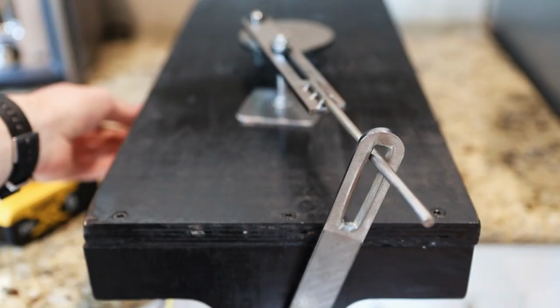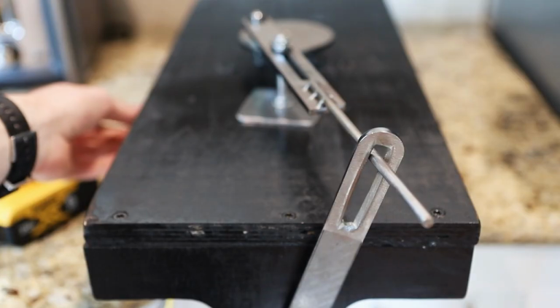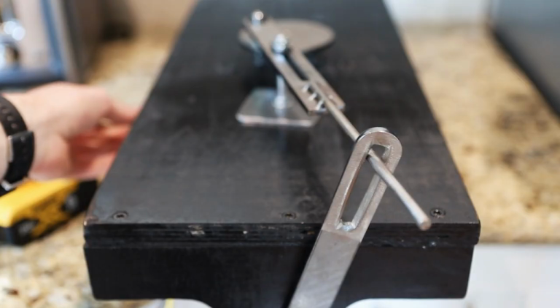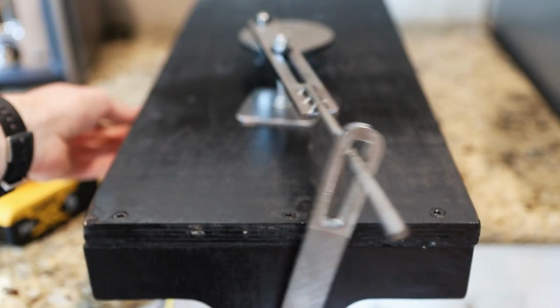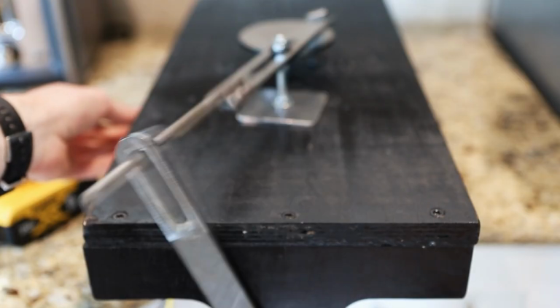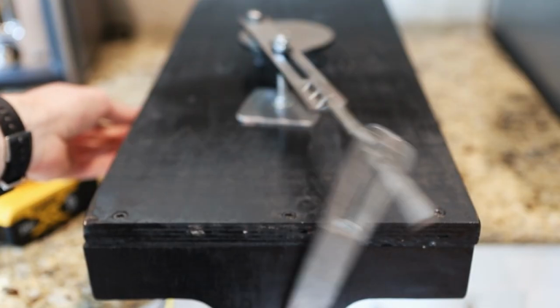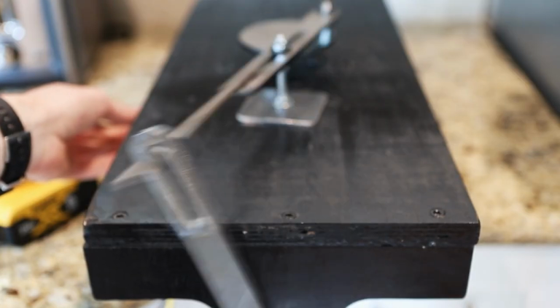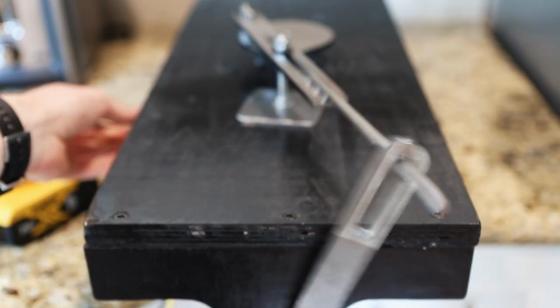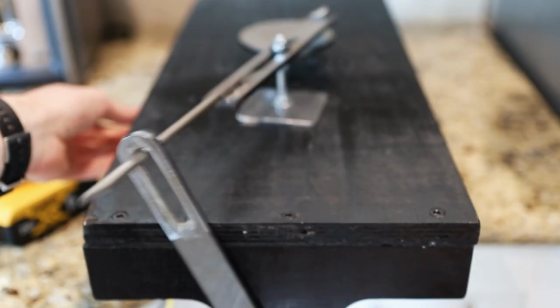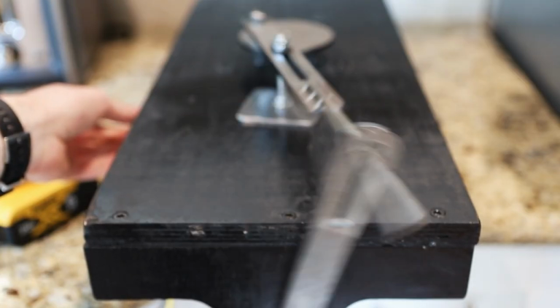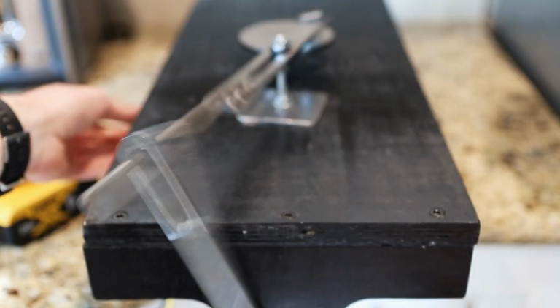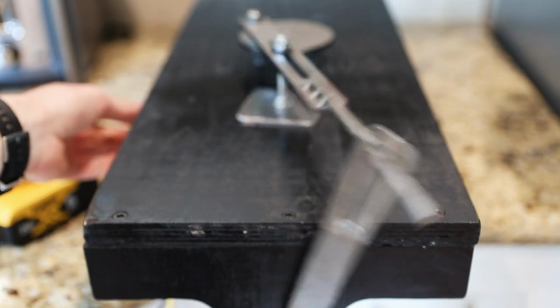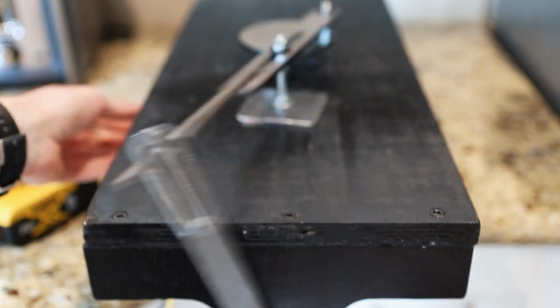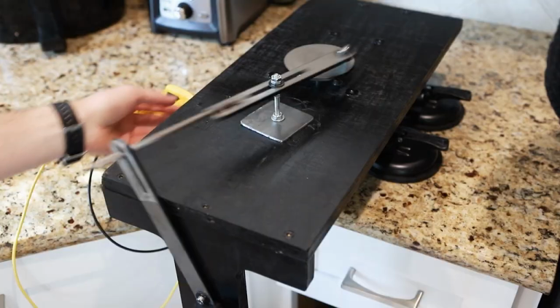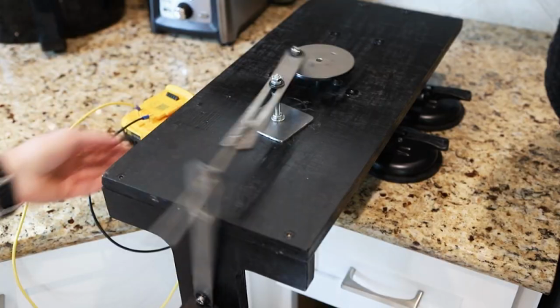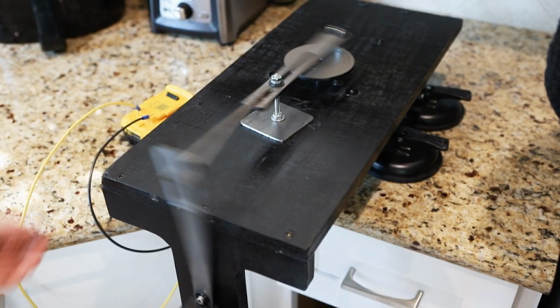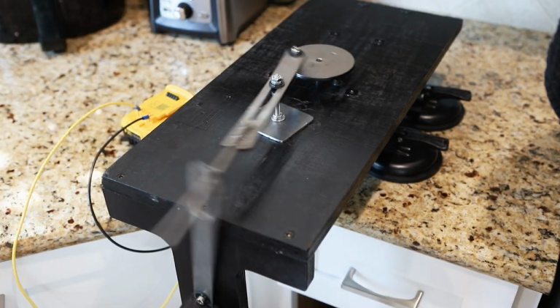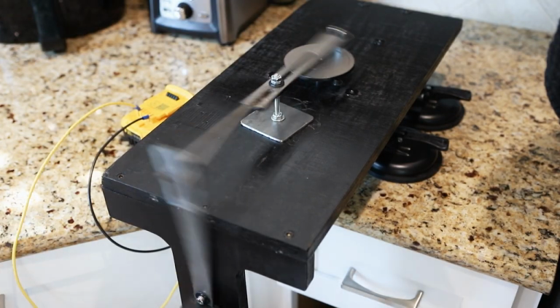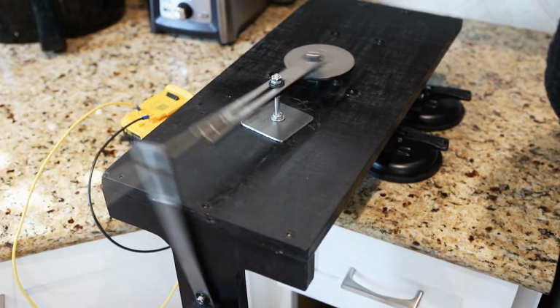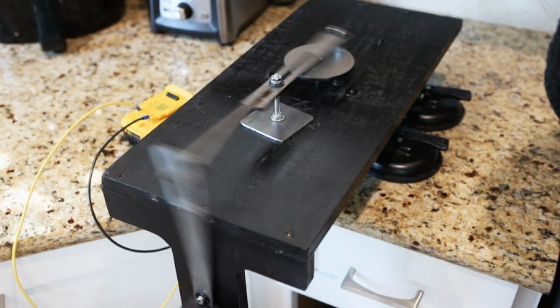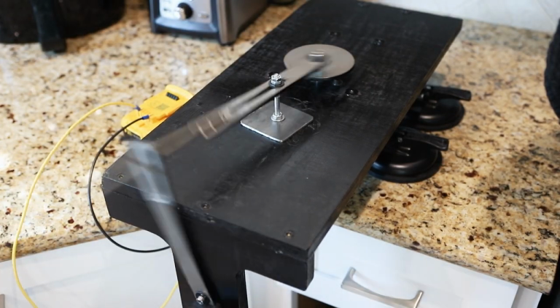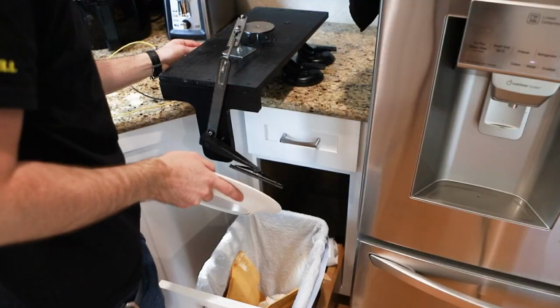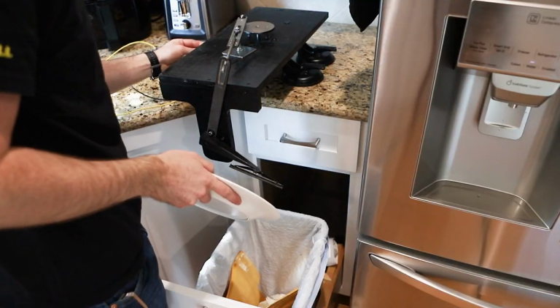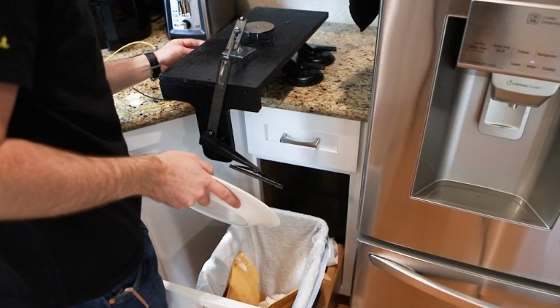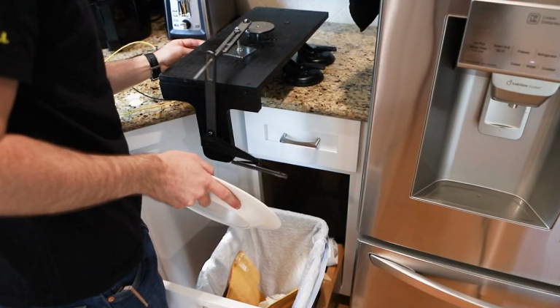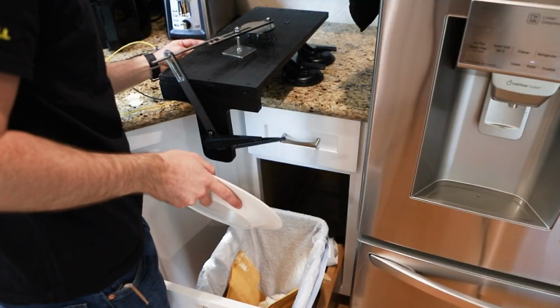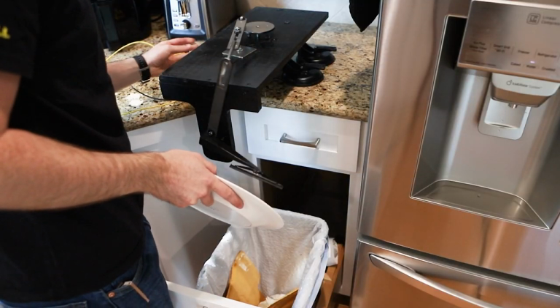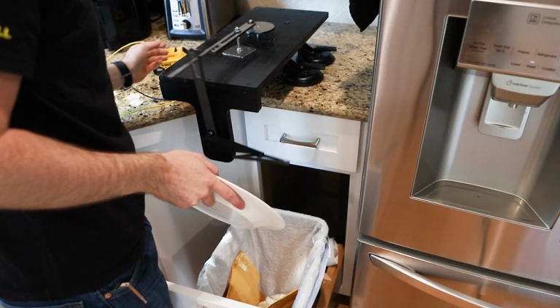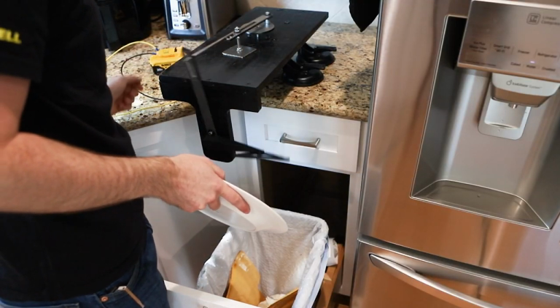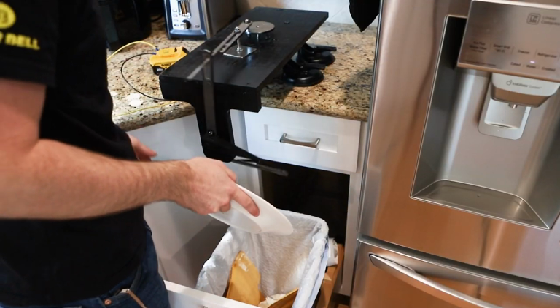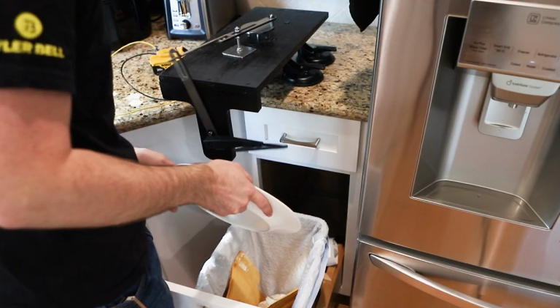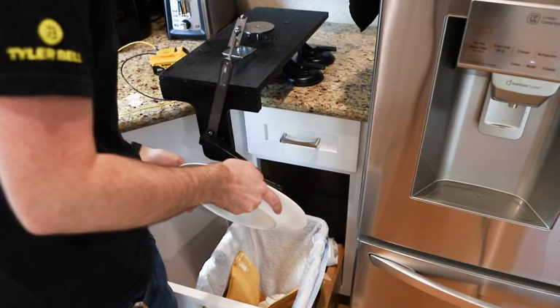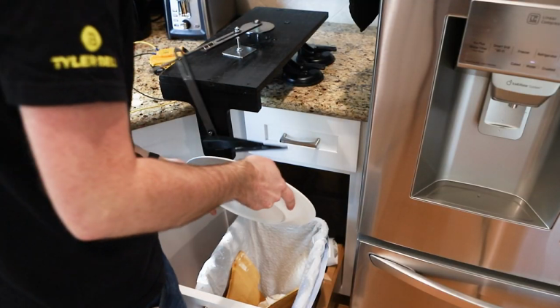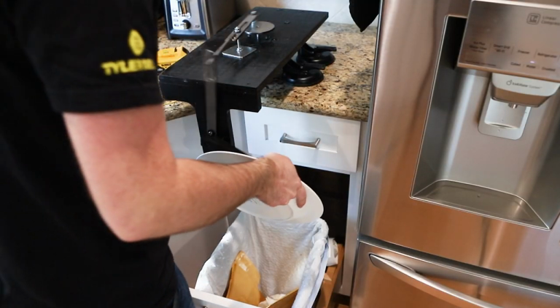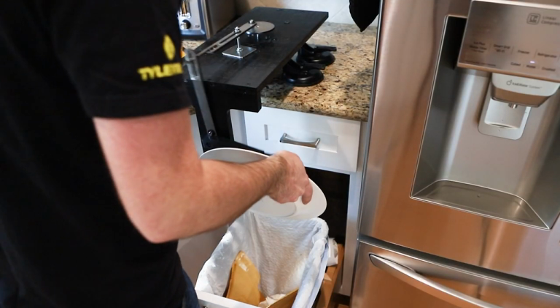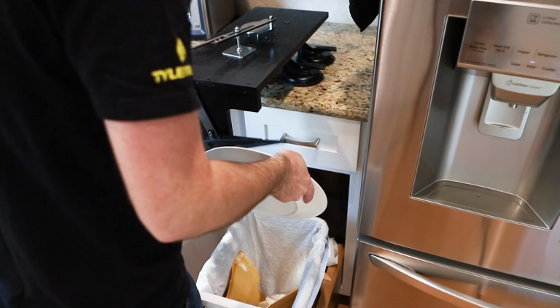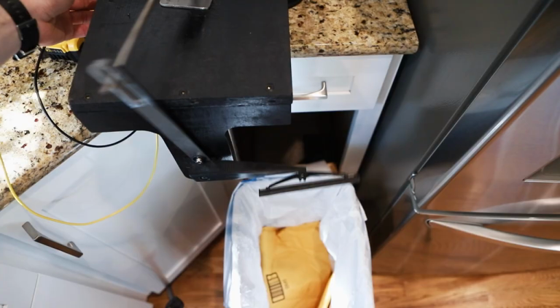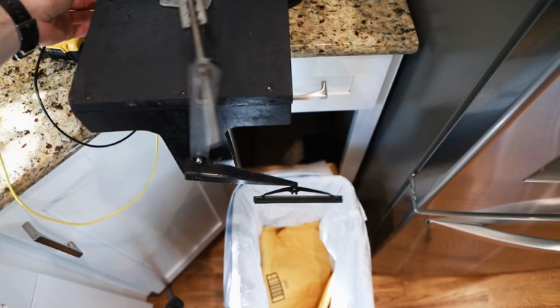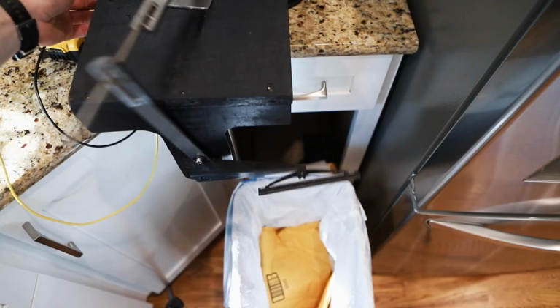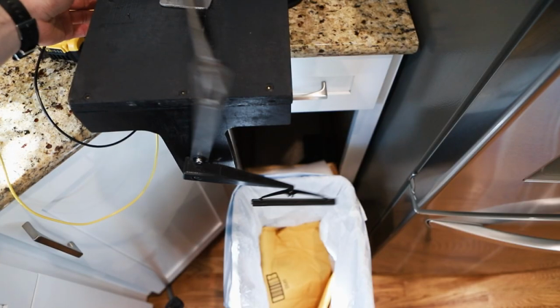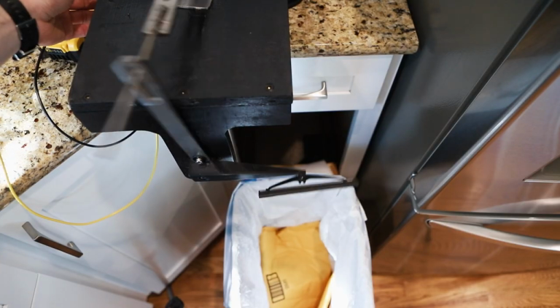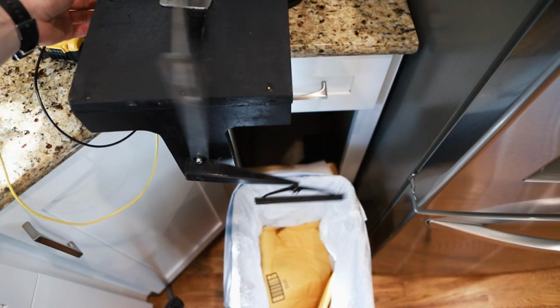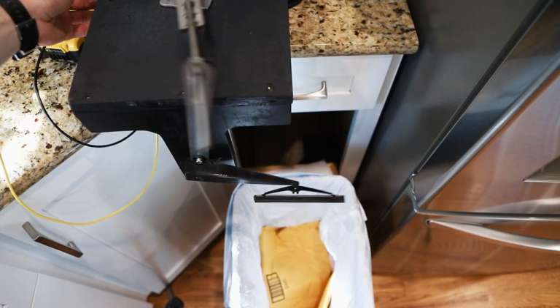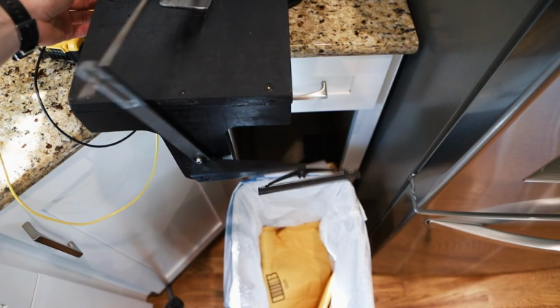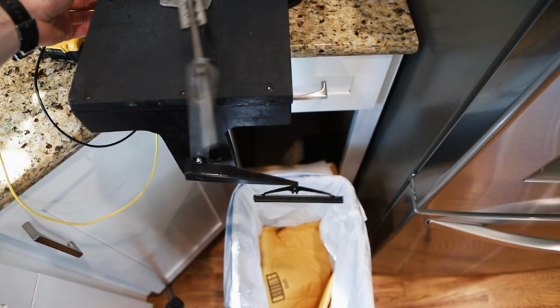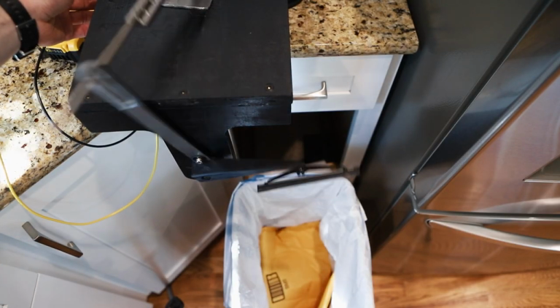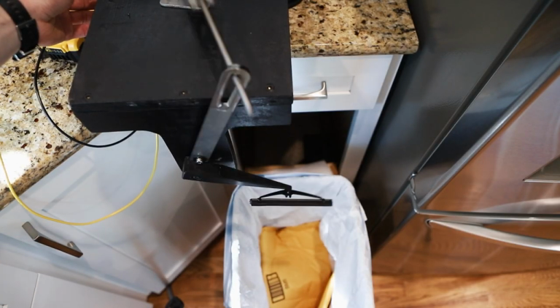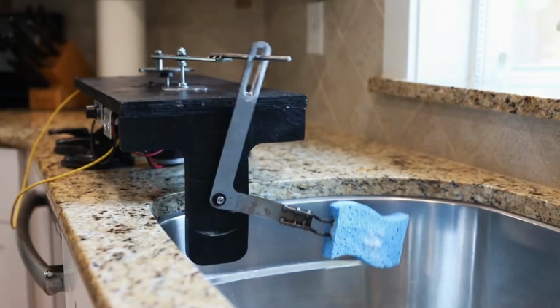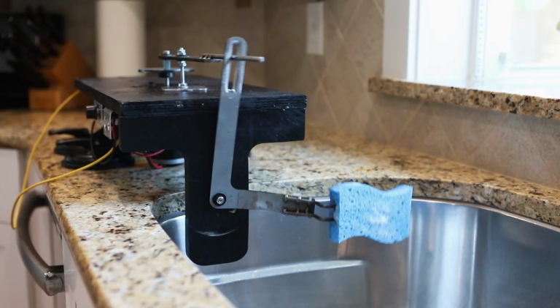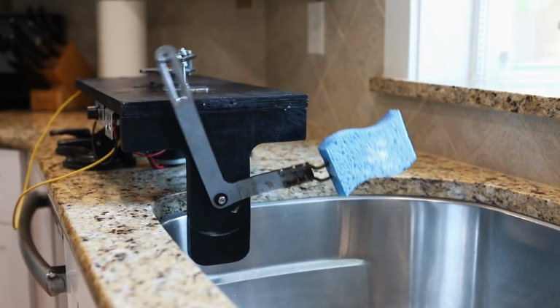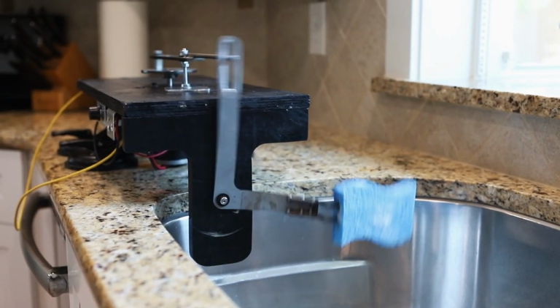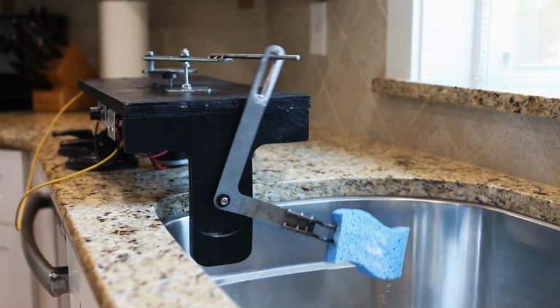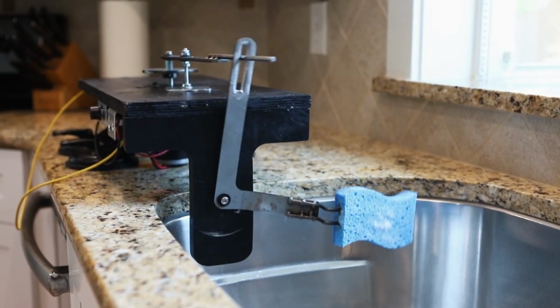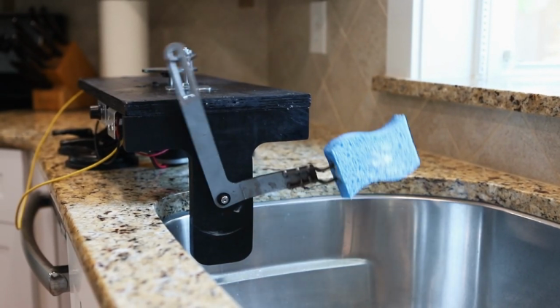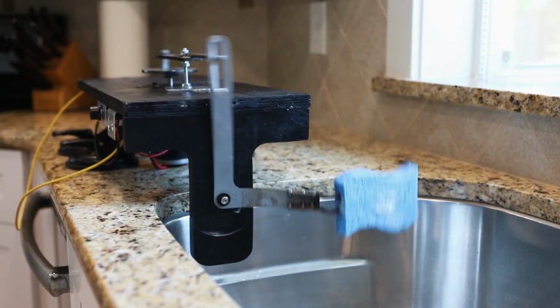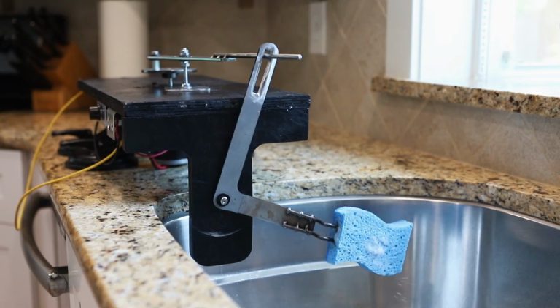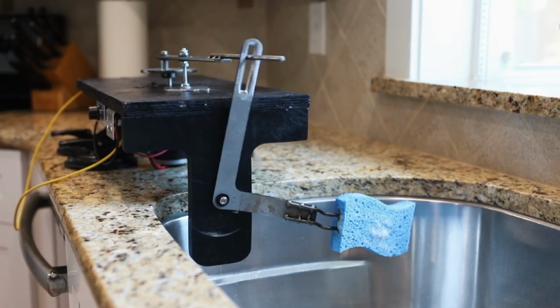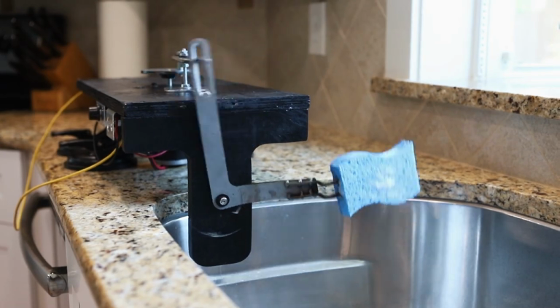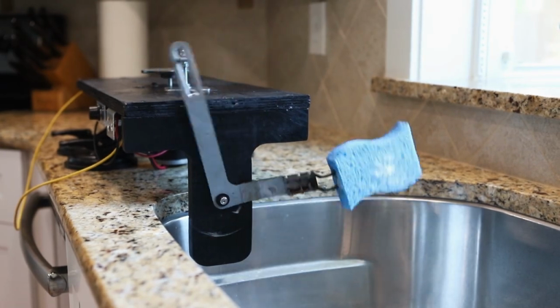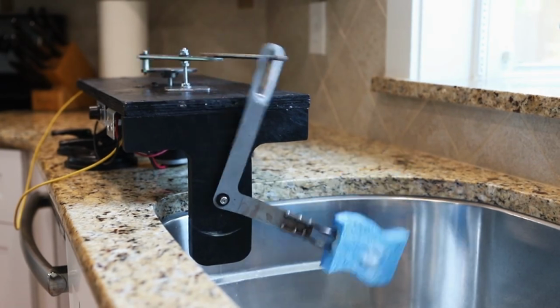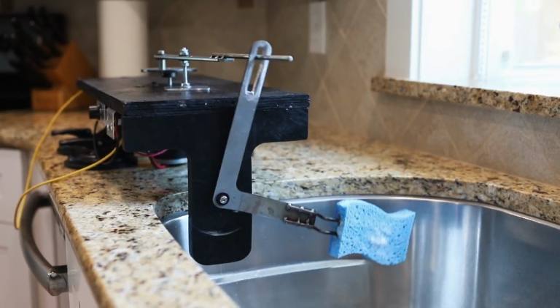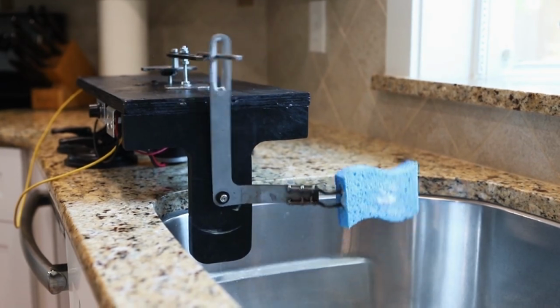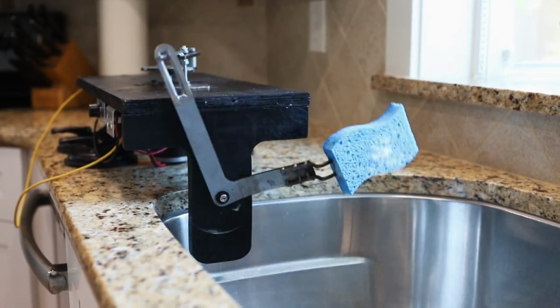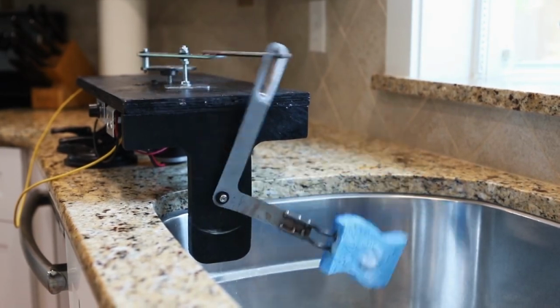It has two functions in one. It scrapes the food off your plate over the trash can, and it scrubs your plate with a sponge.